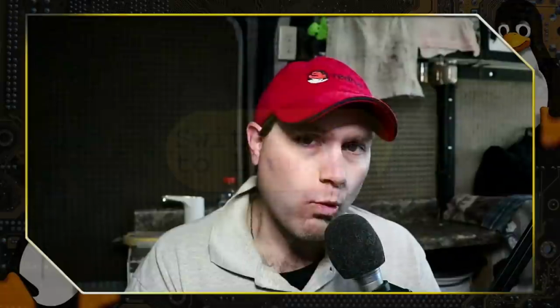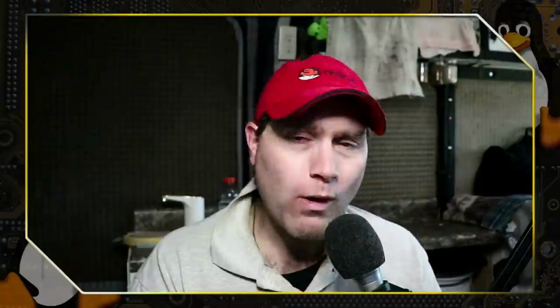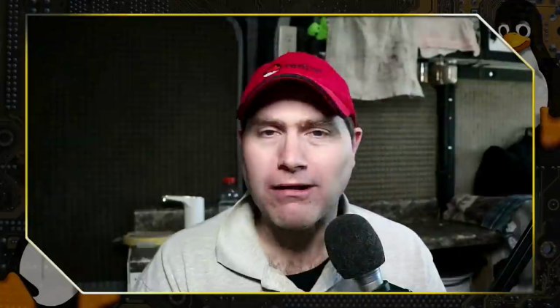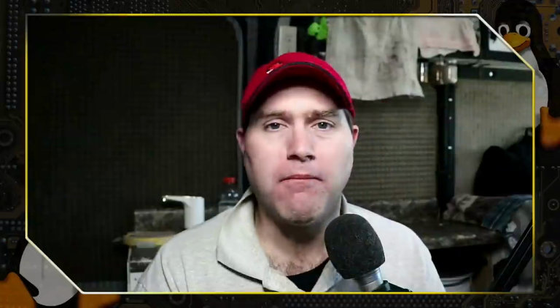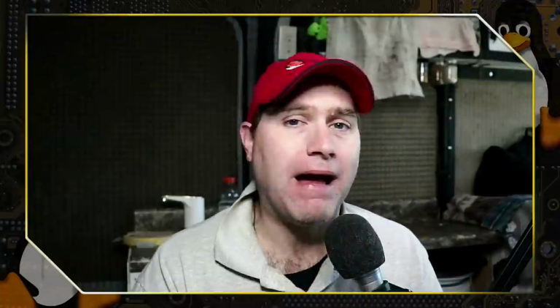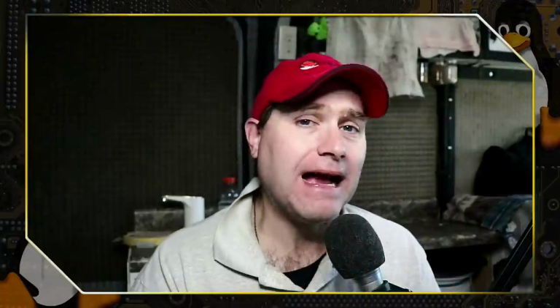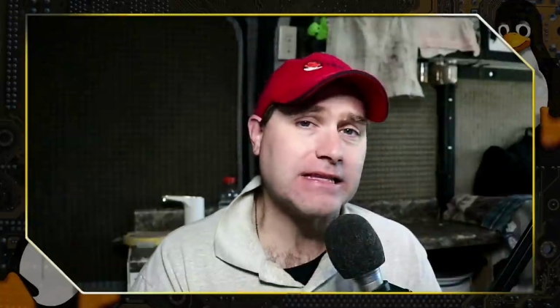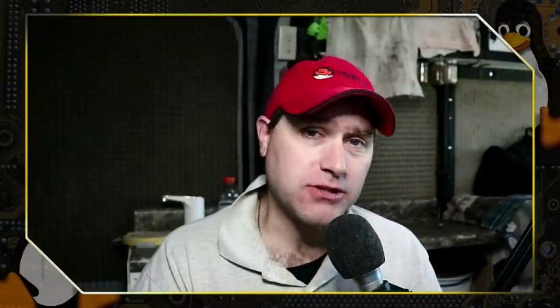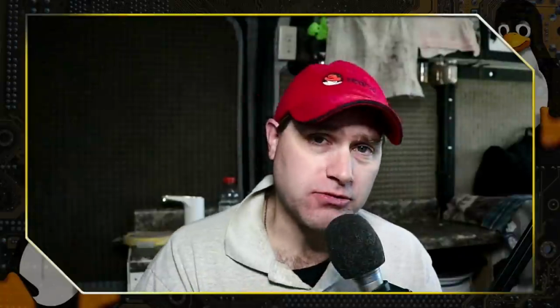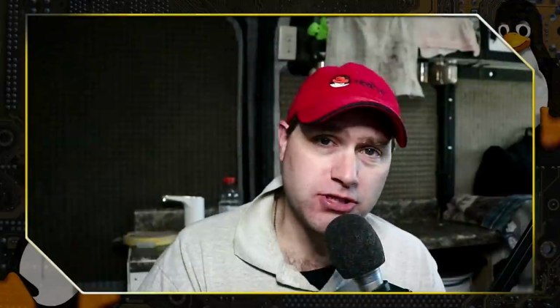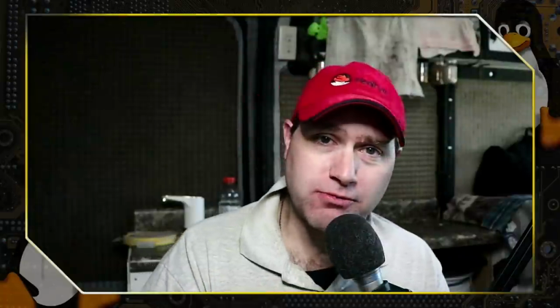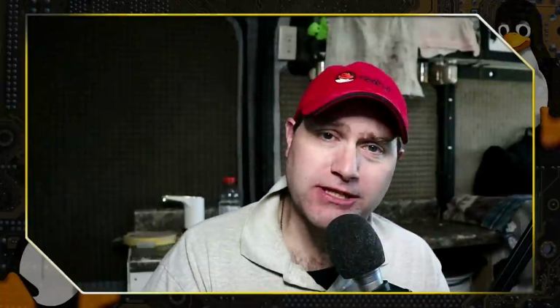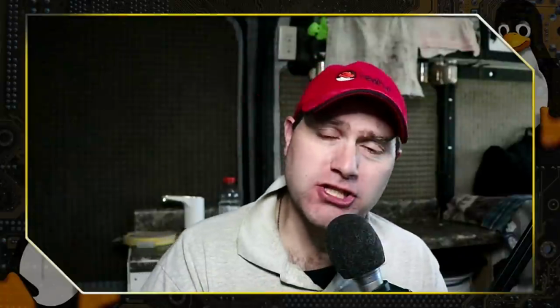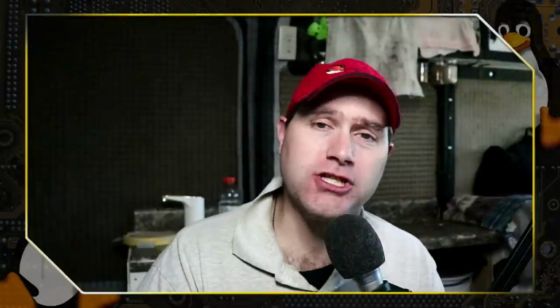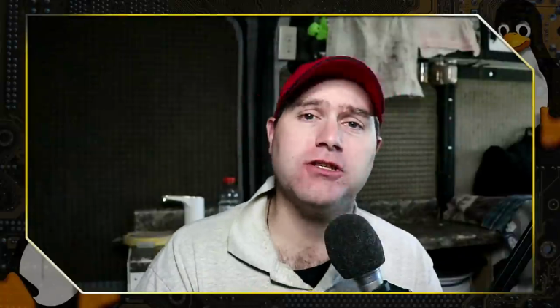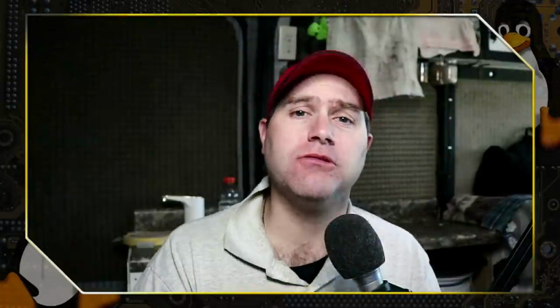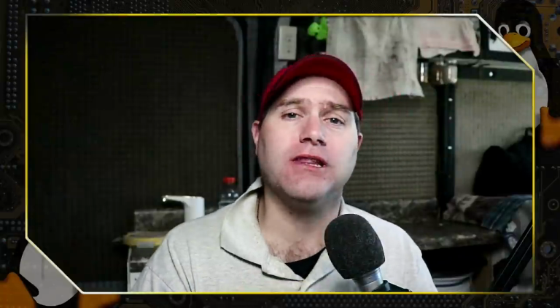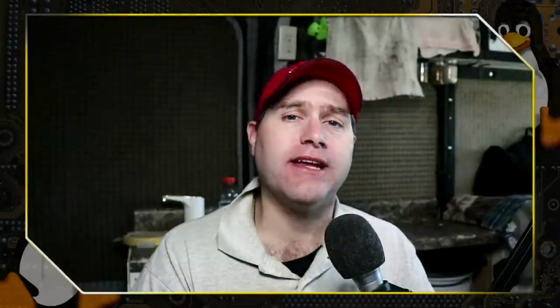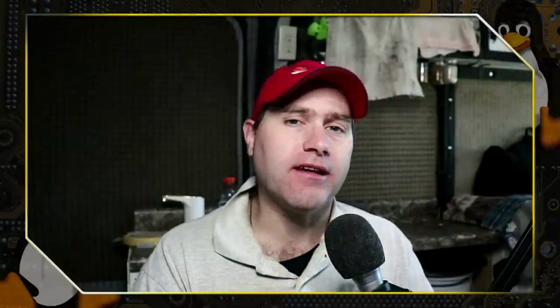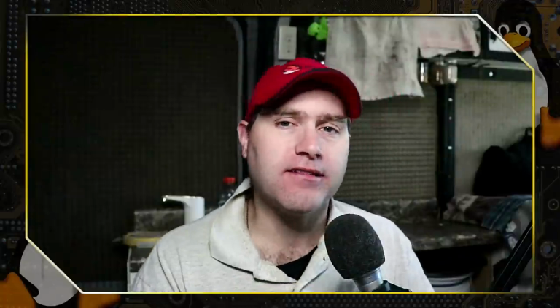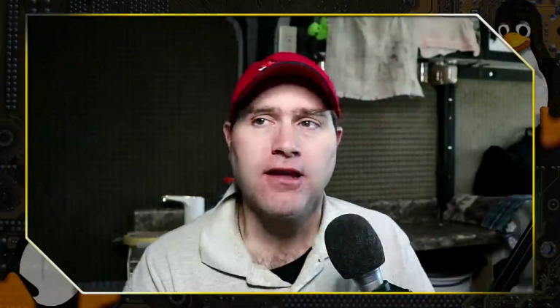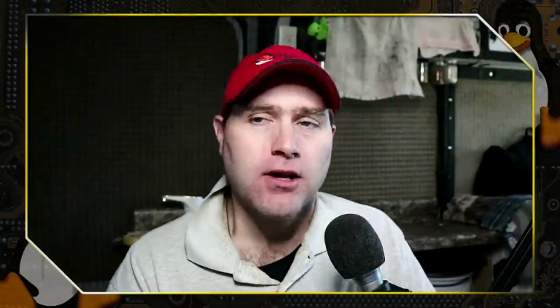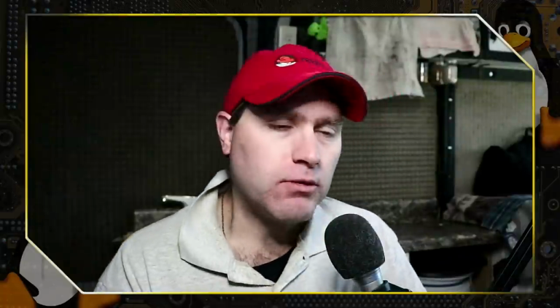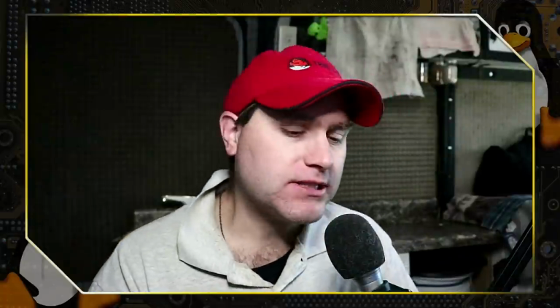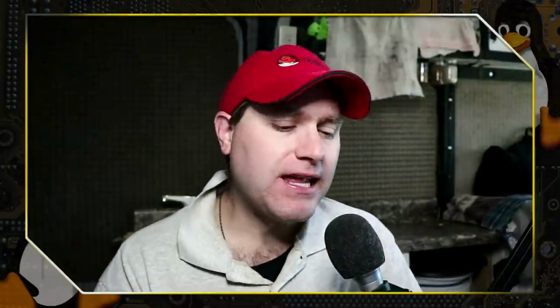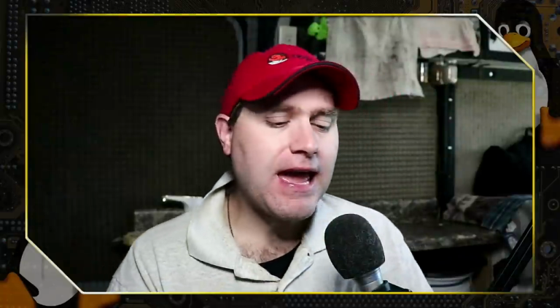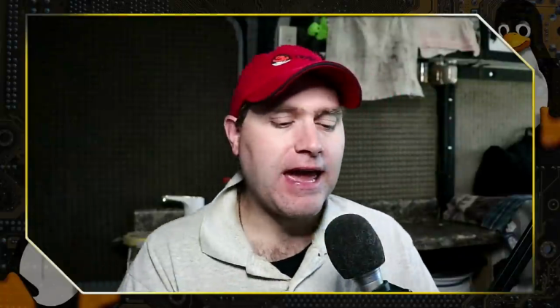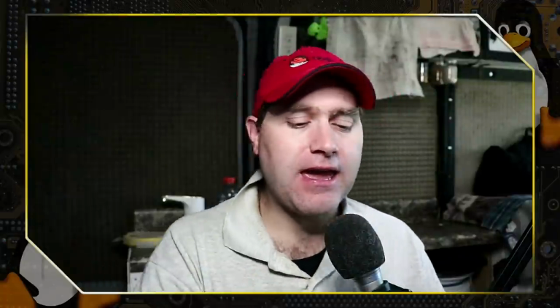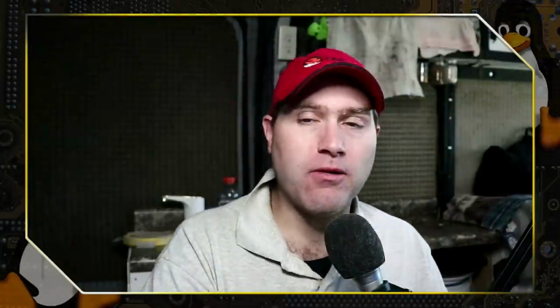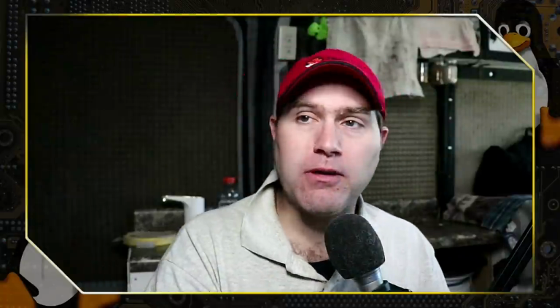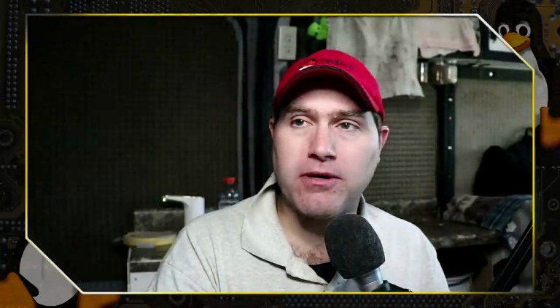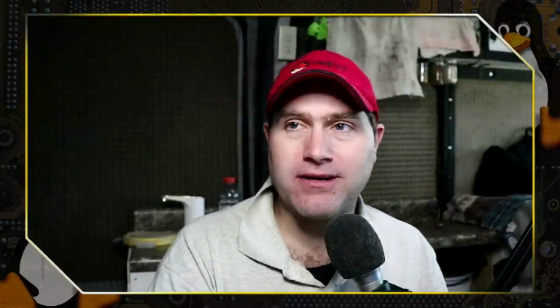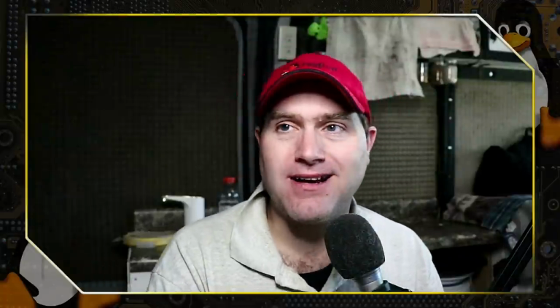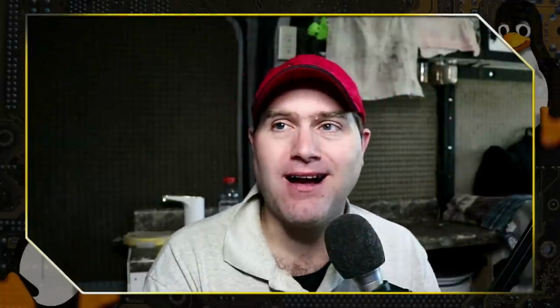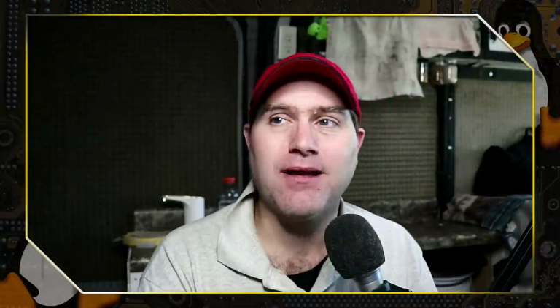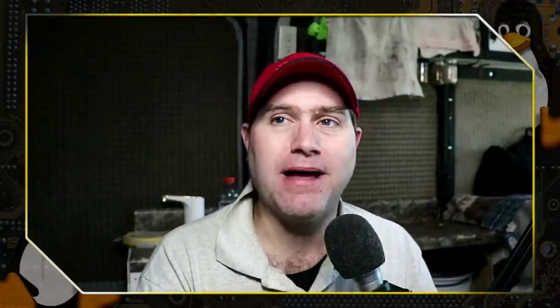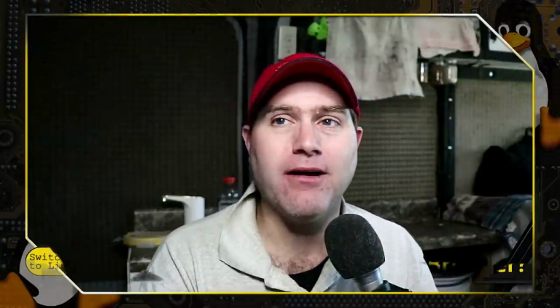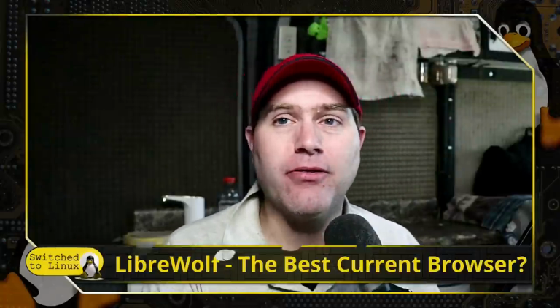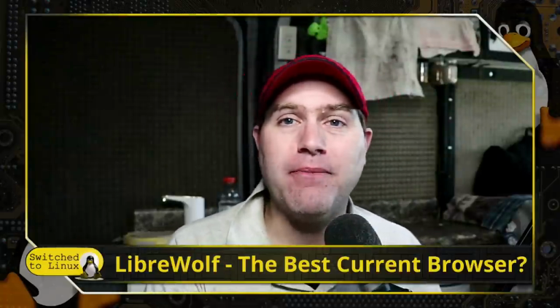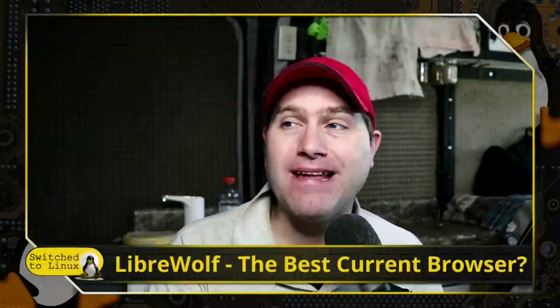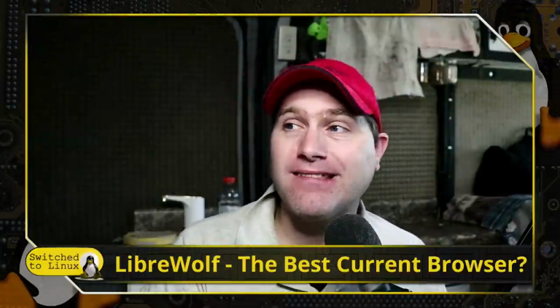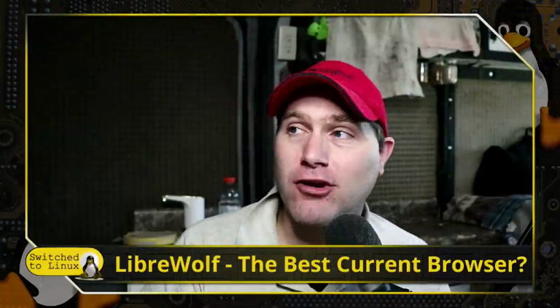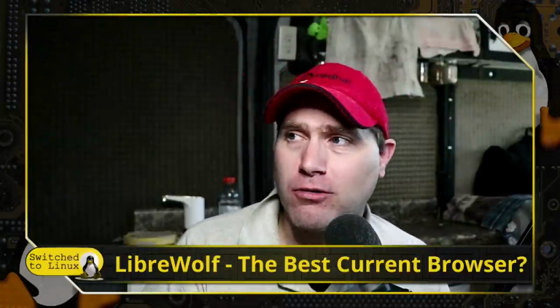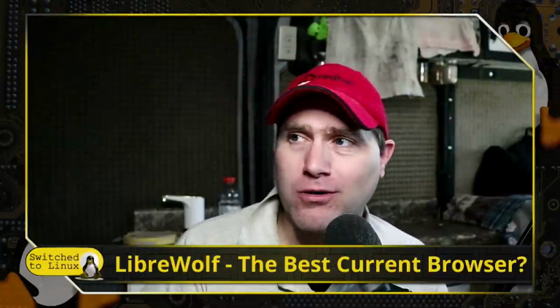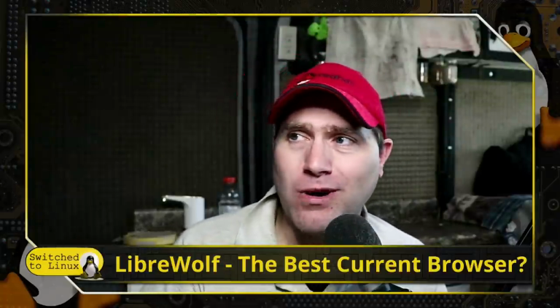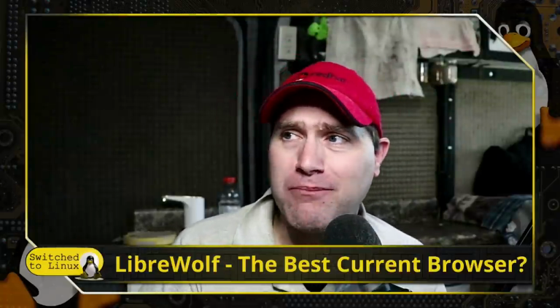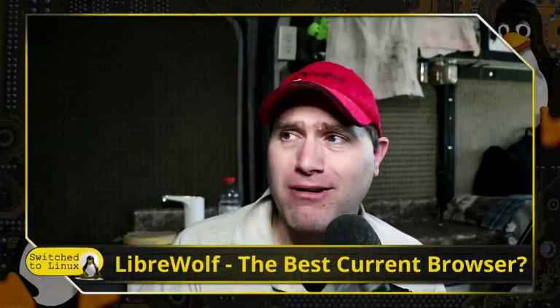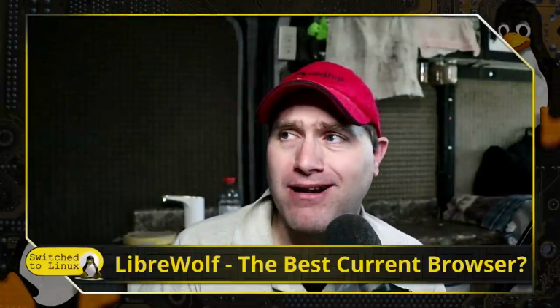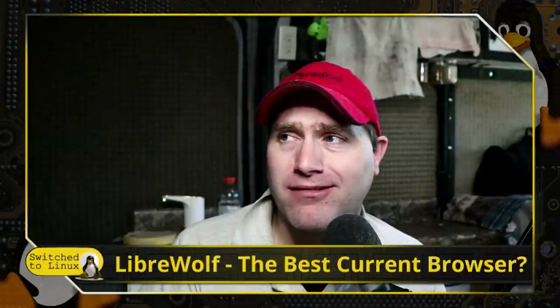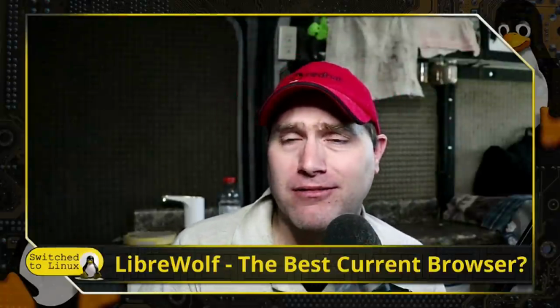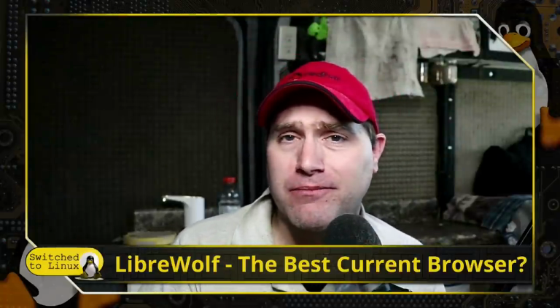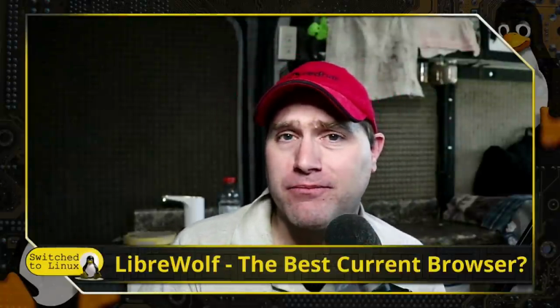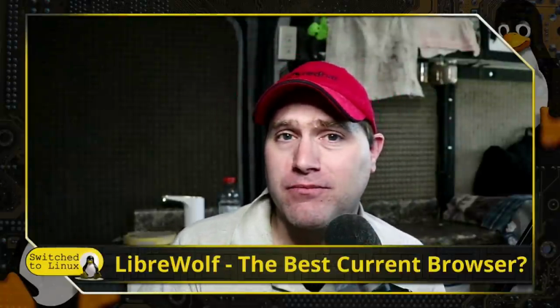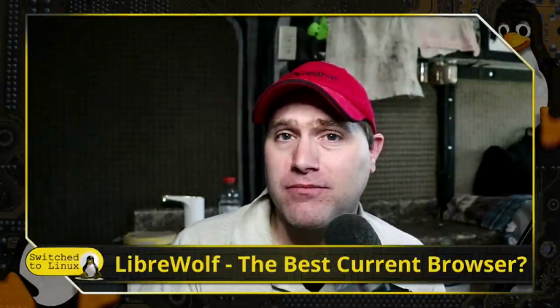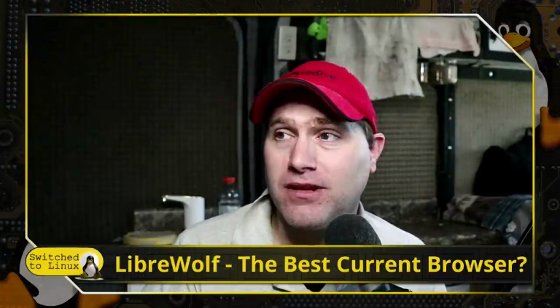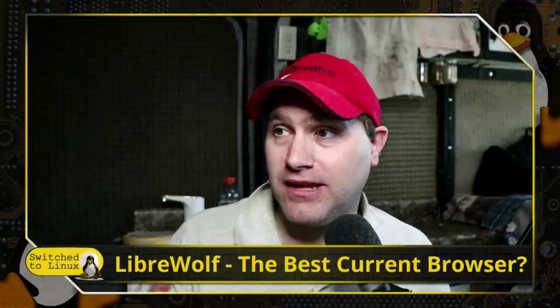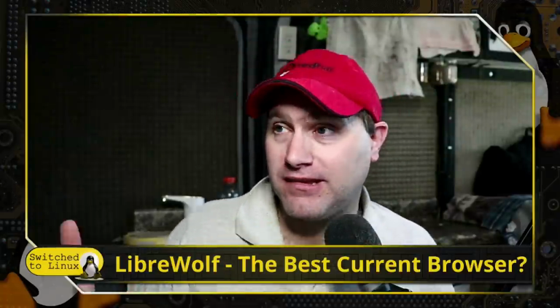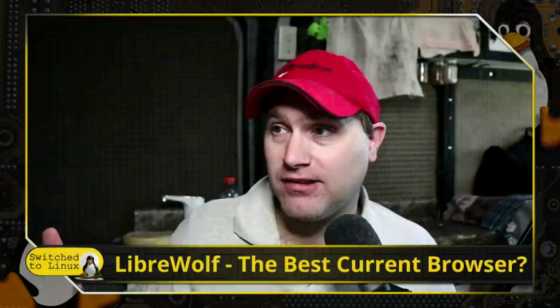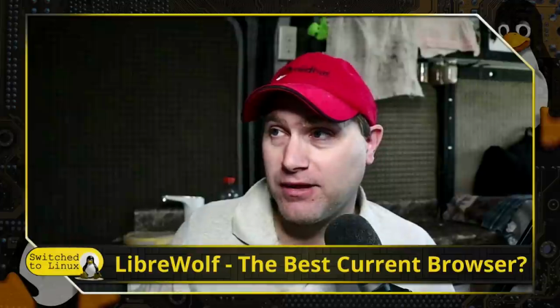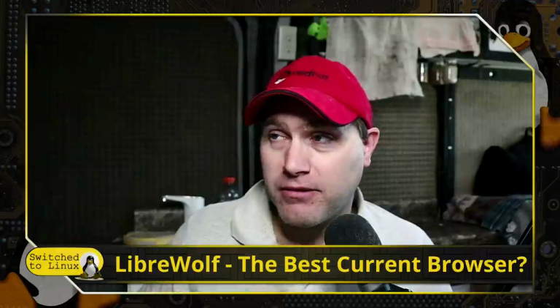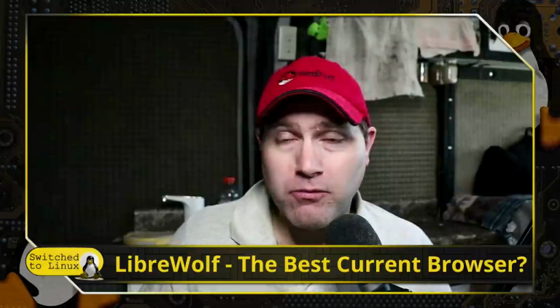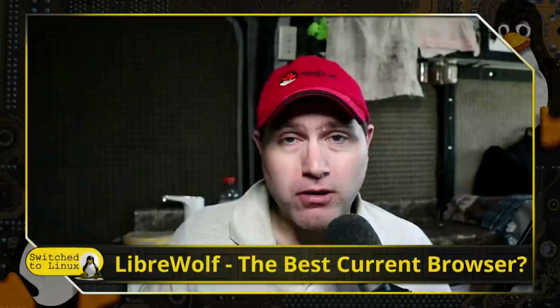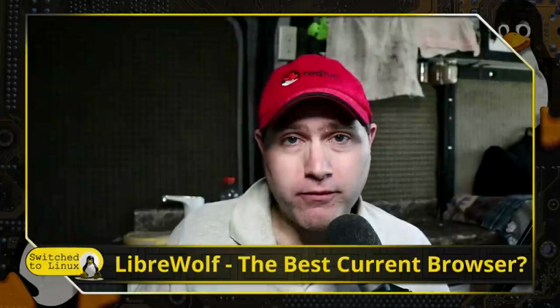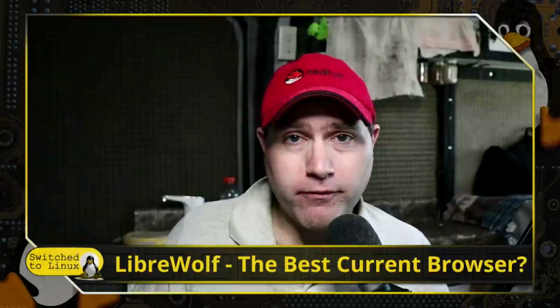Welcome back to Switch to Linux. Today we want to talk about the best current web browser. Is it LibreWolf?